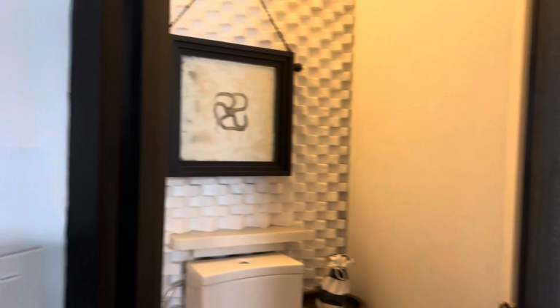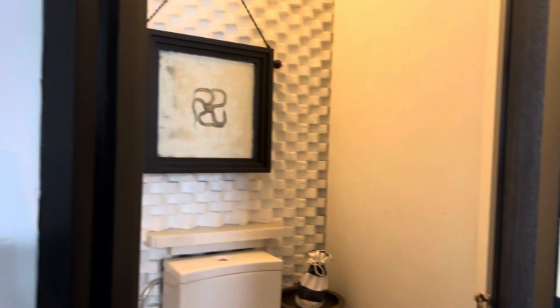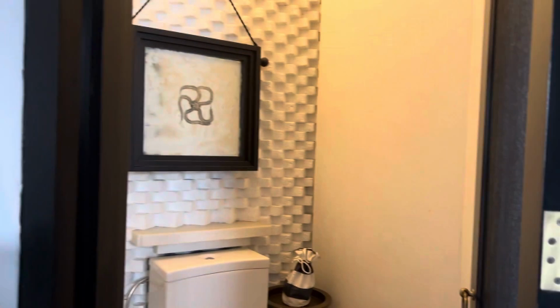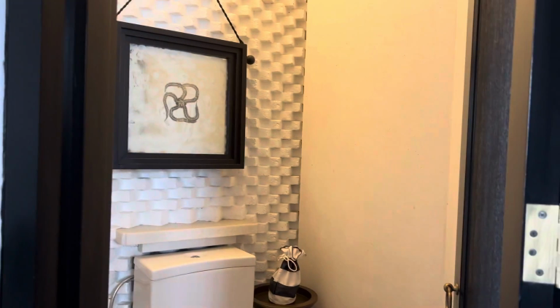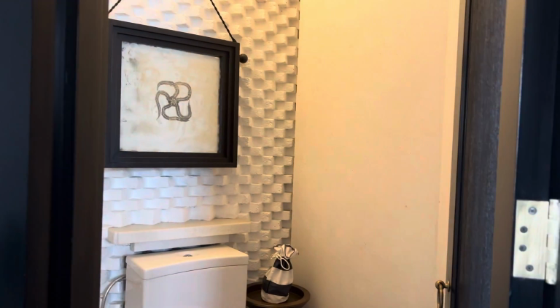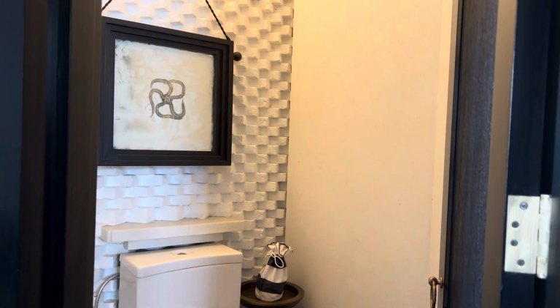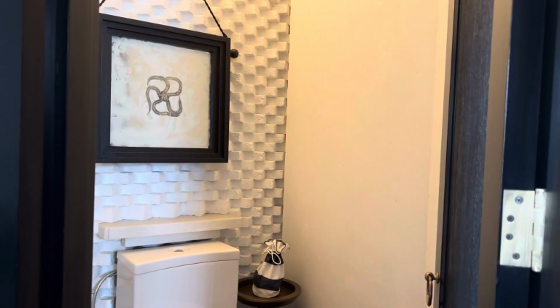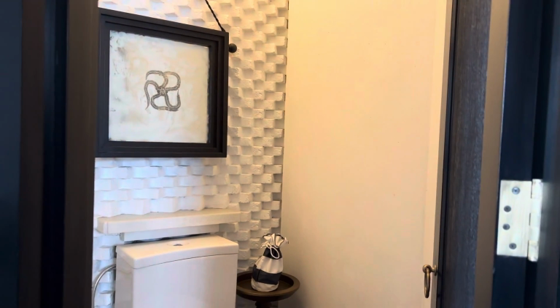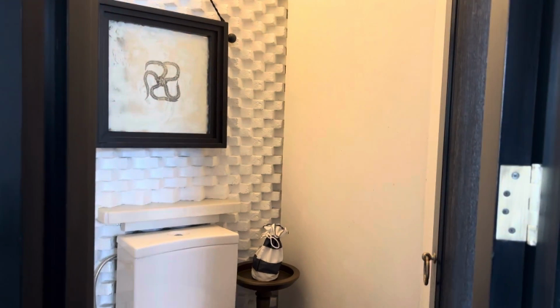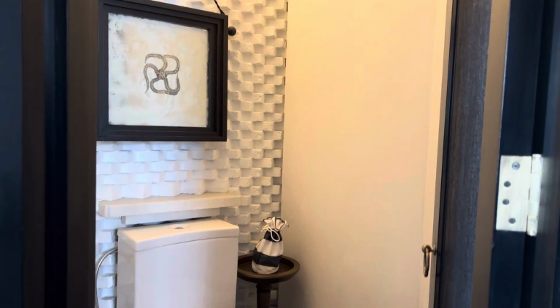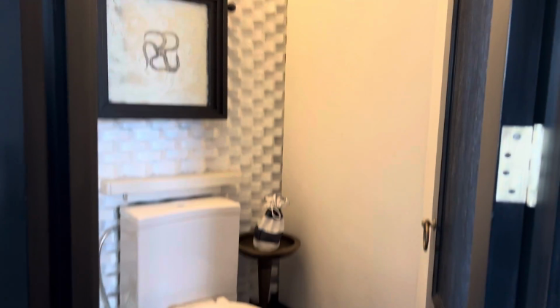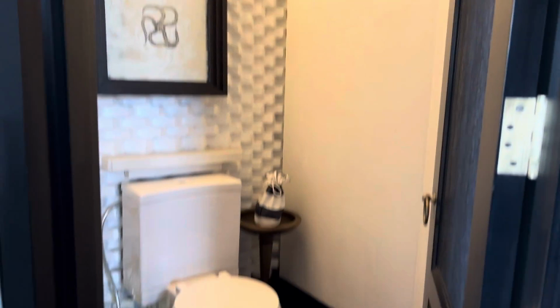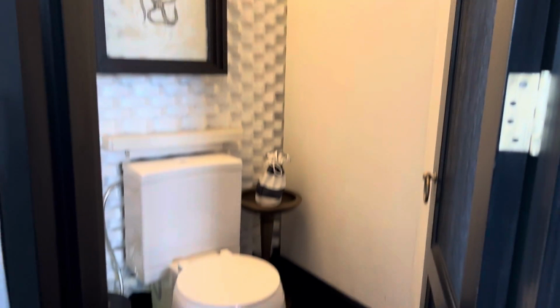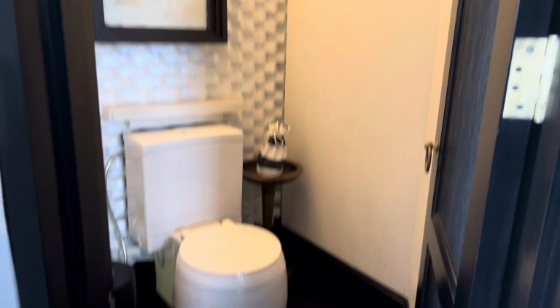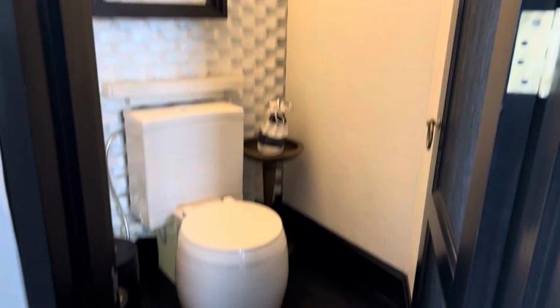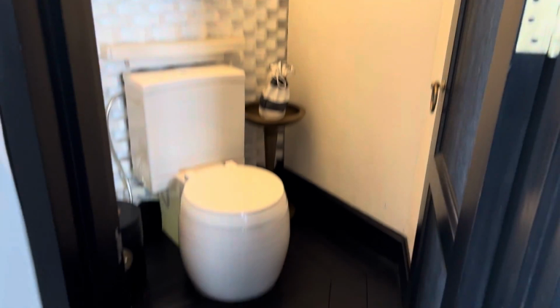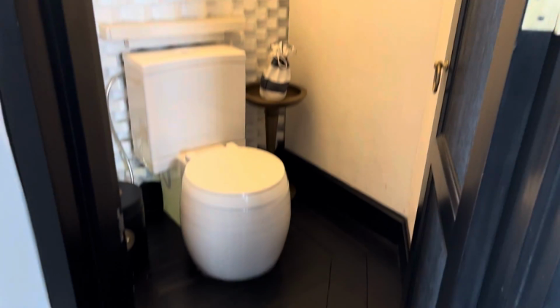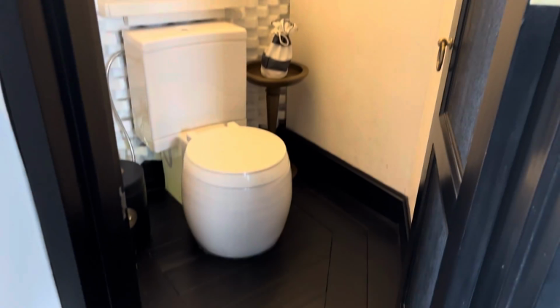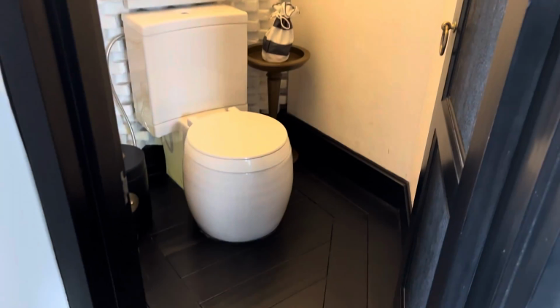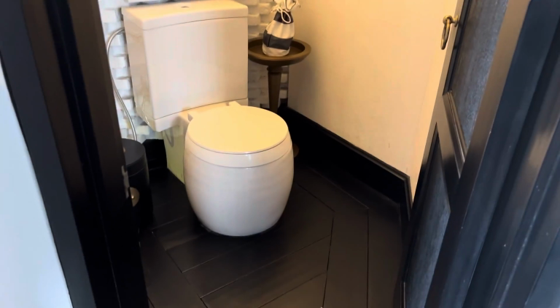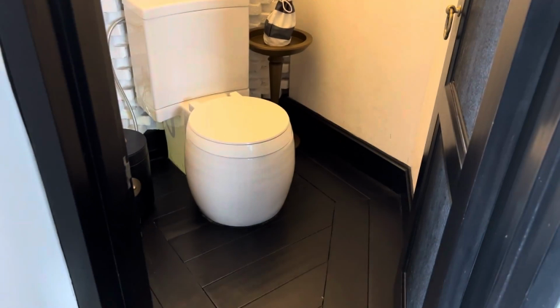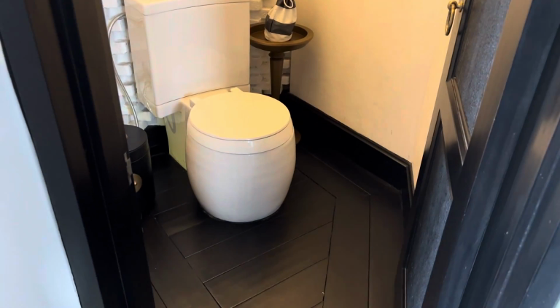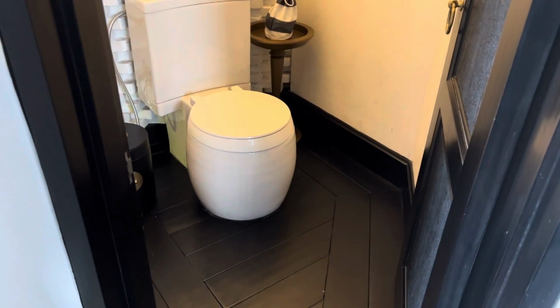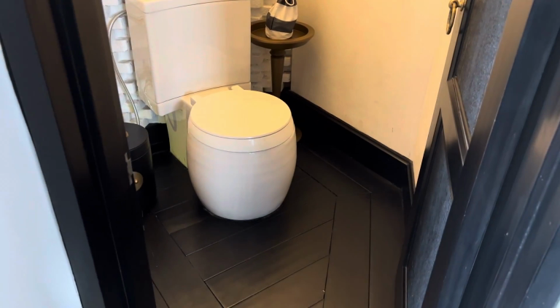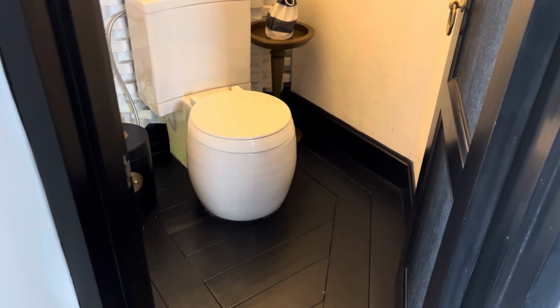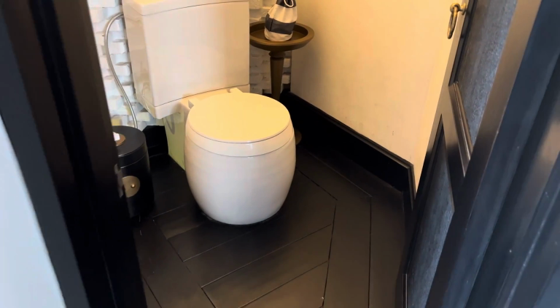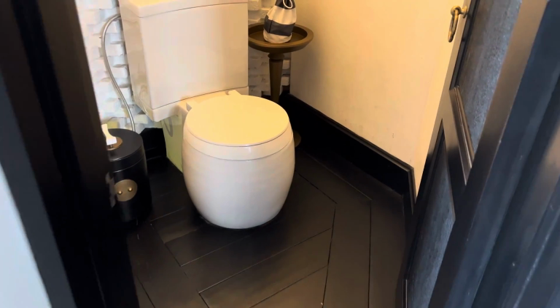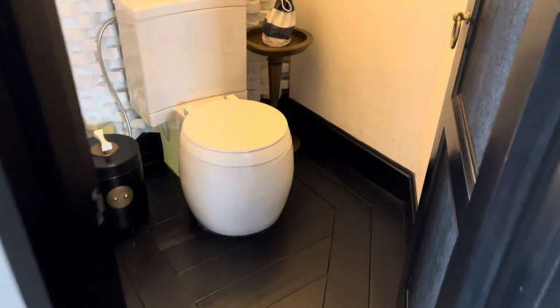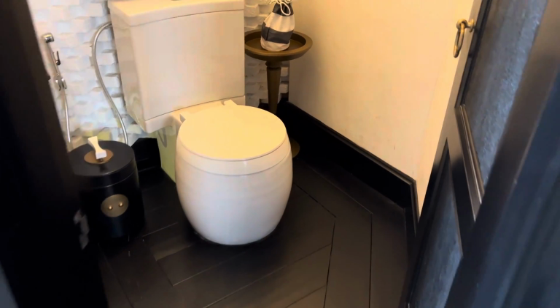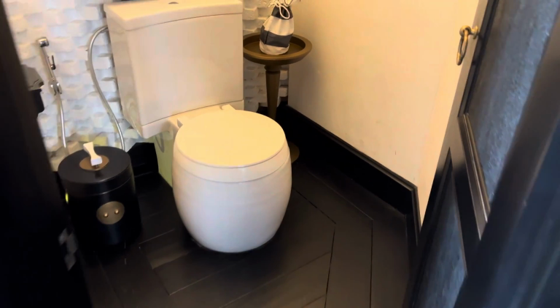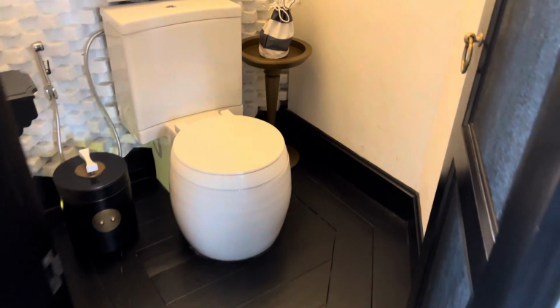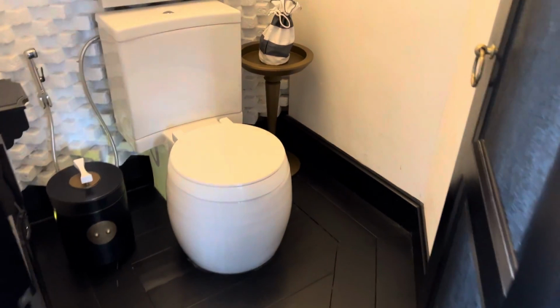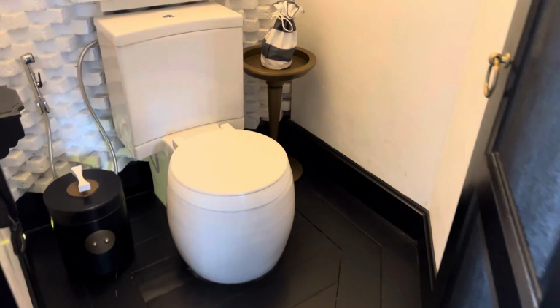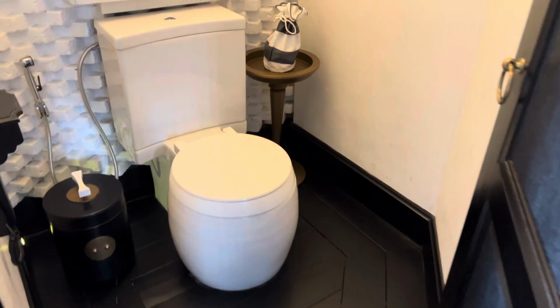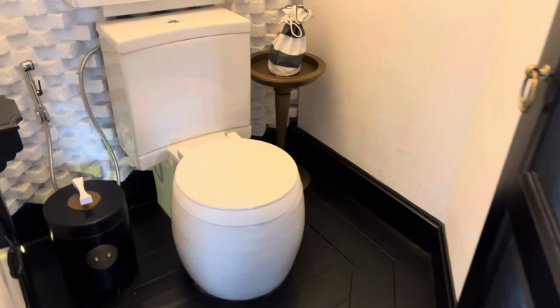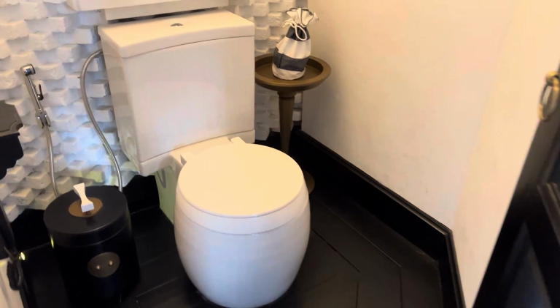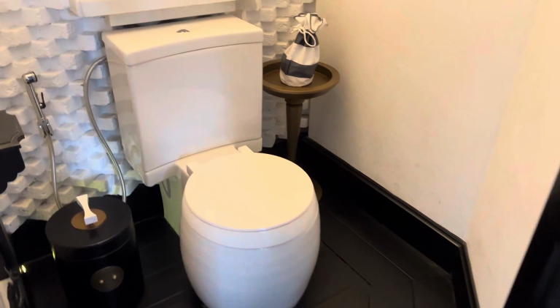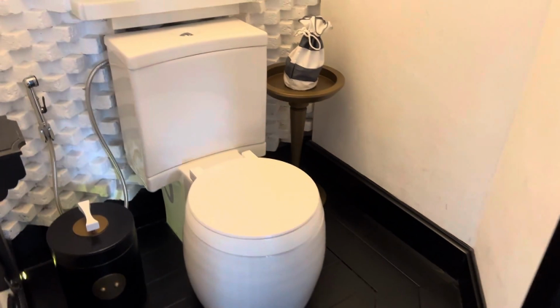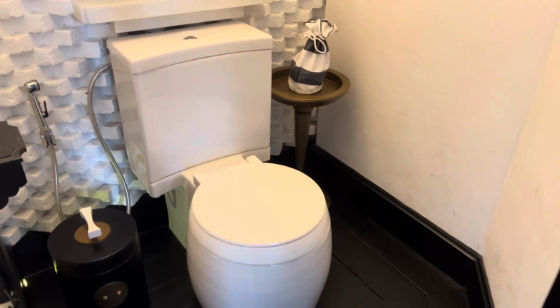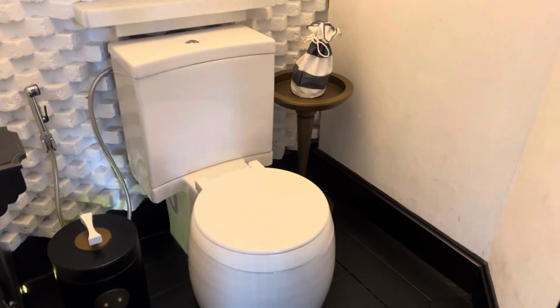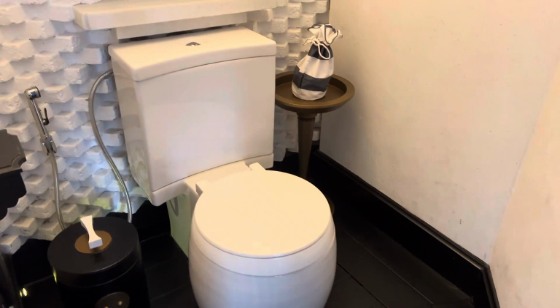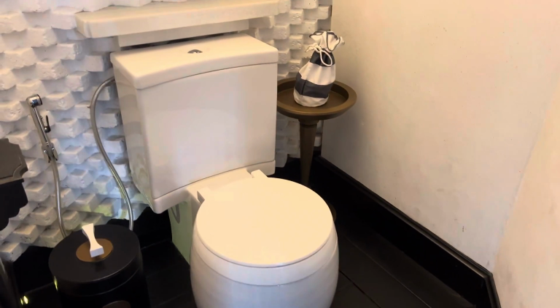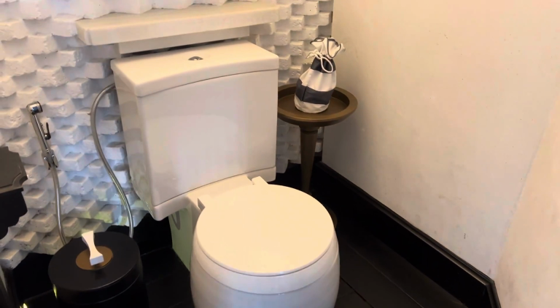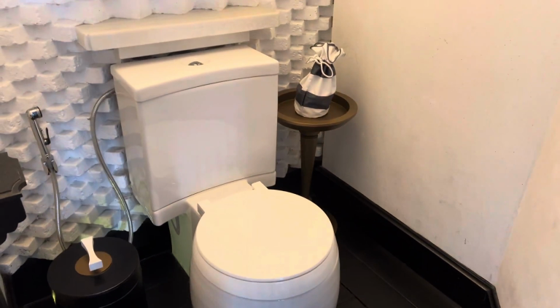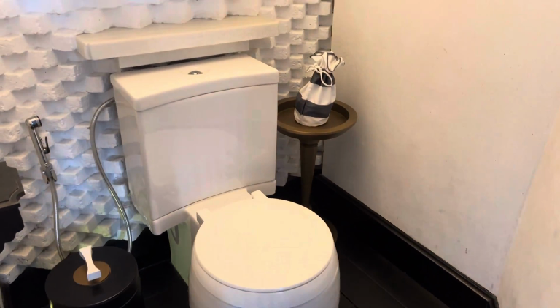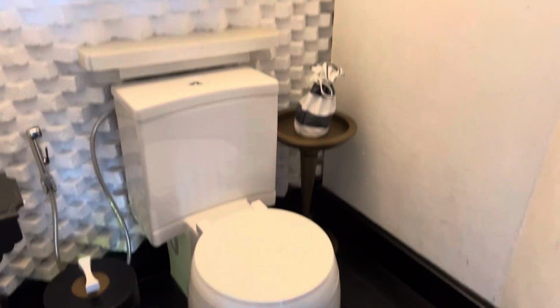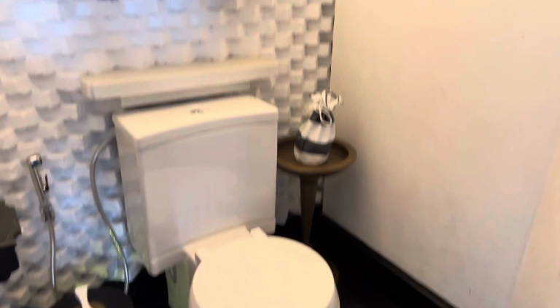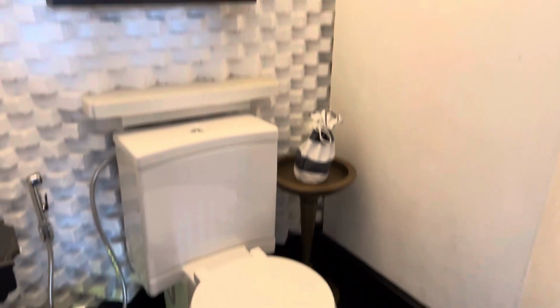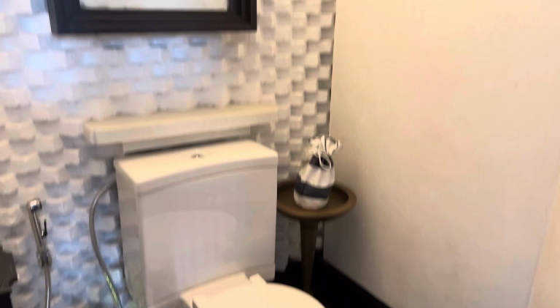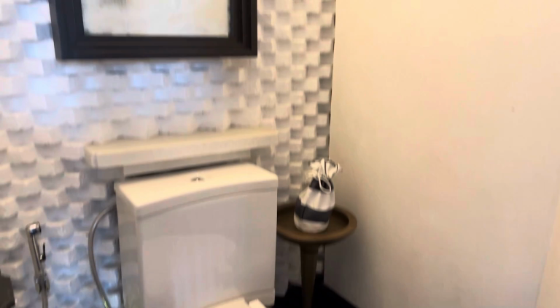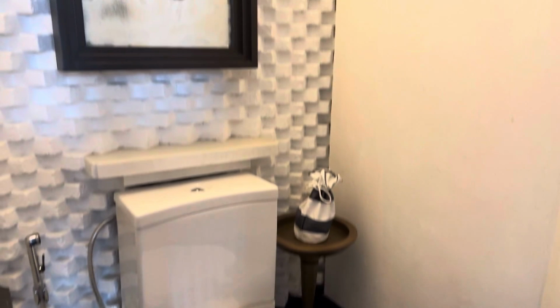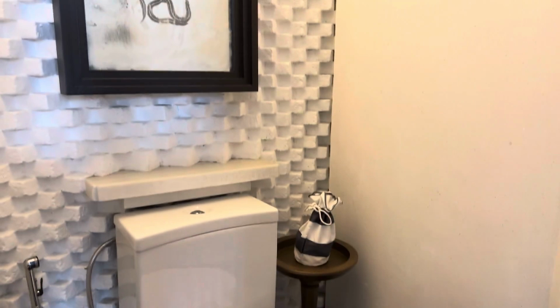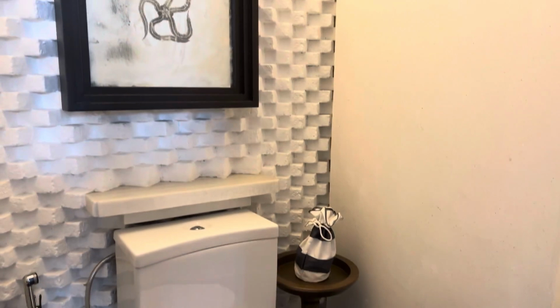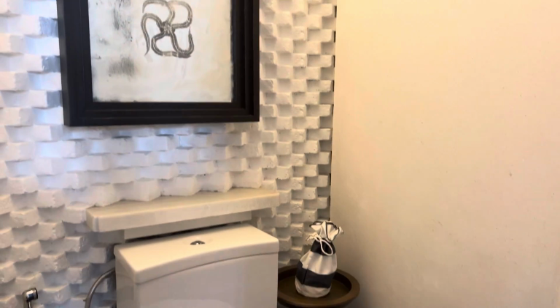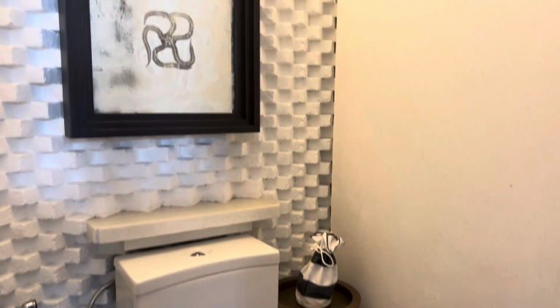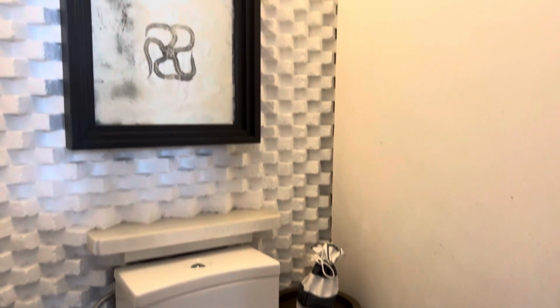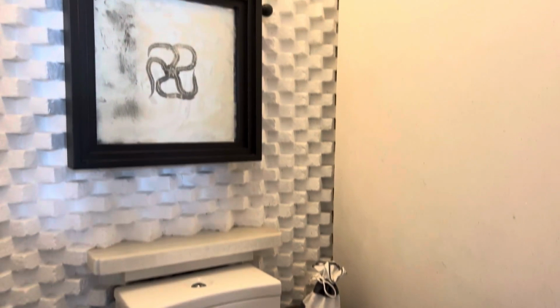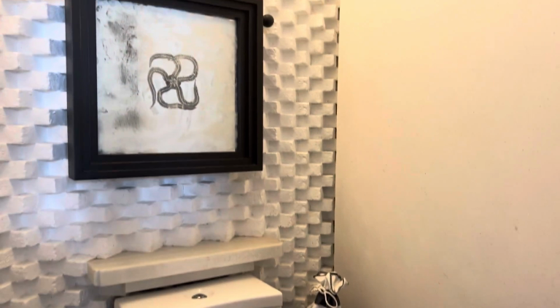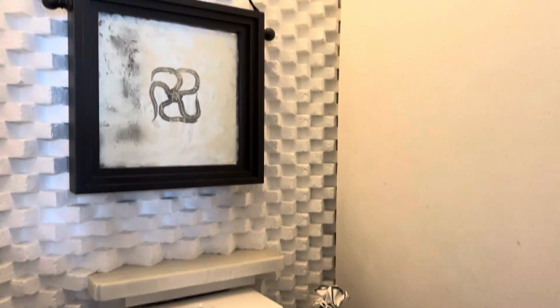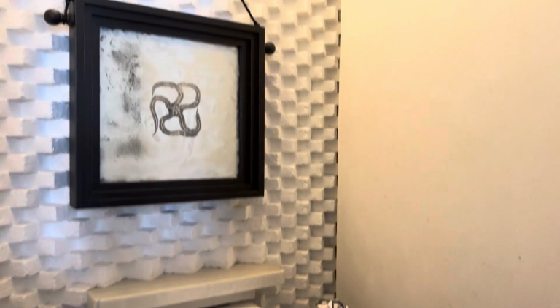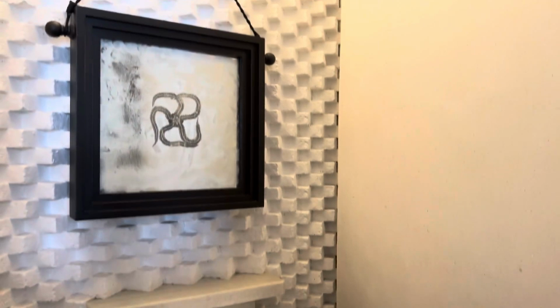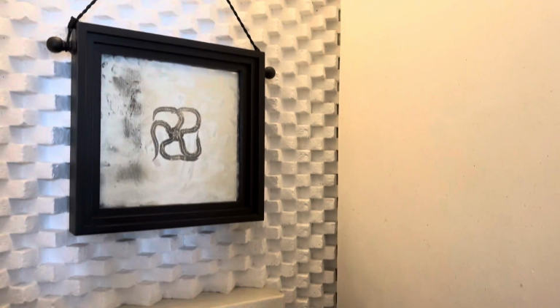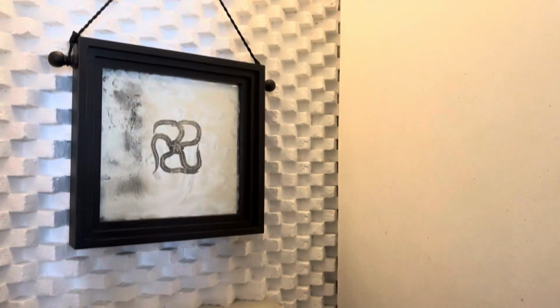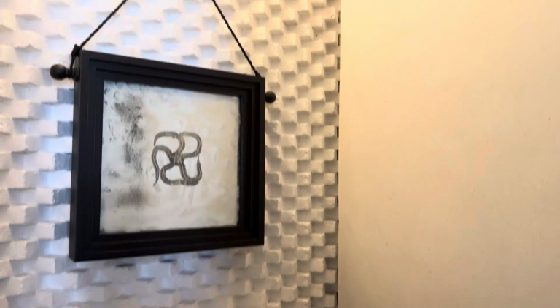Here's the toilet. It's a weird circular shape and some nice decorations.